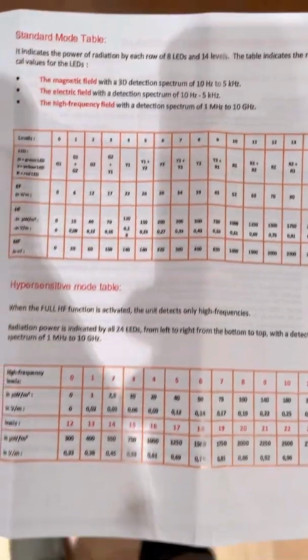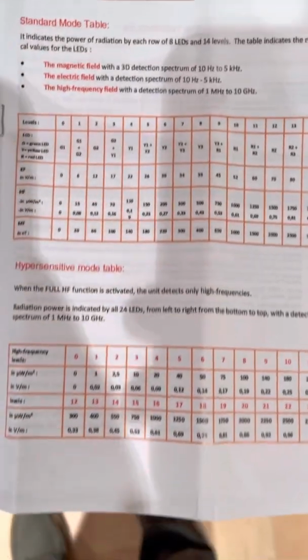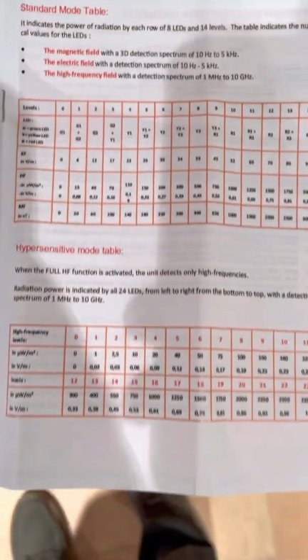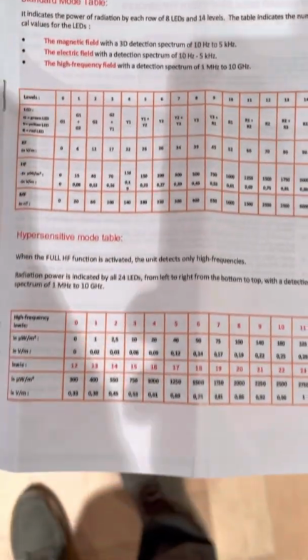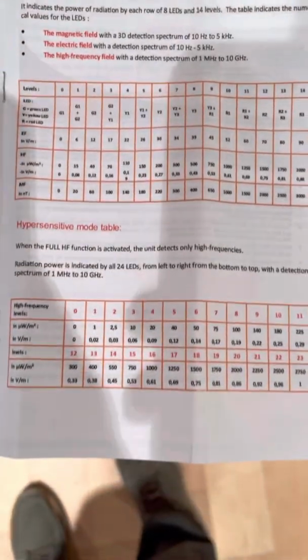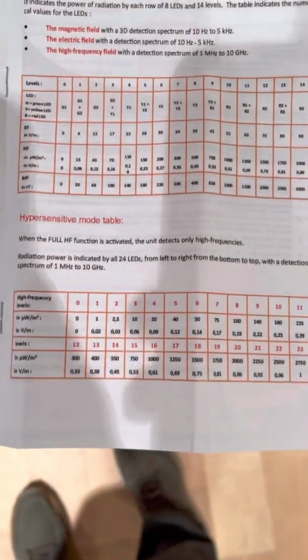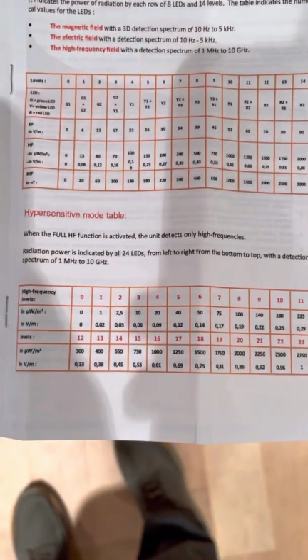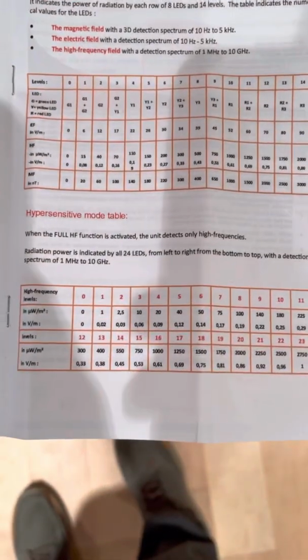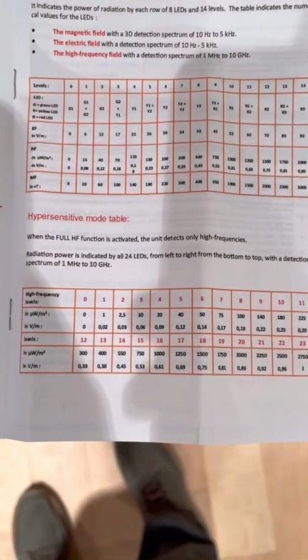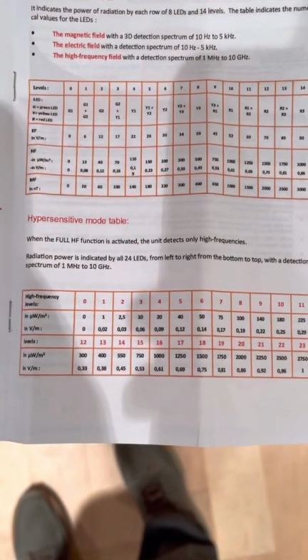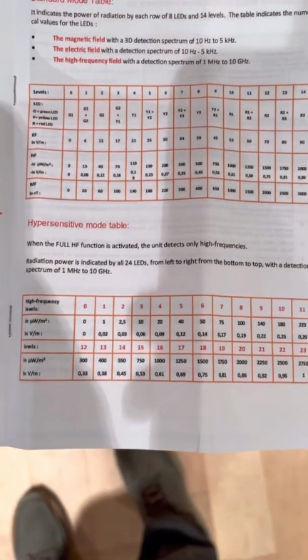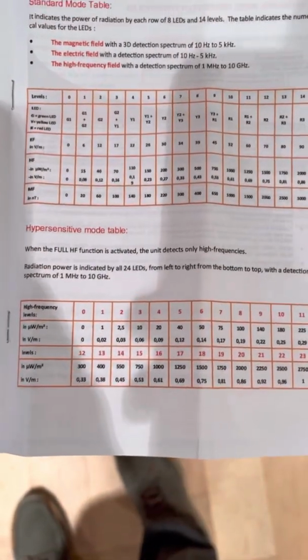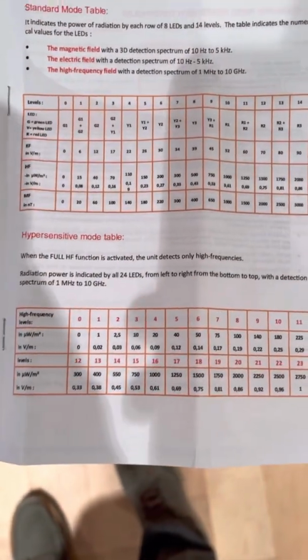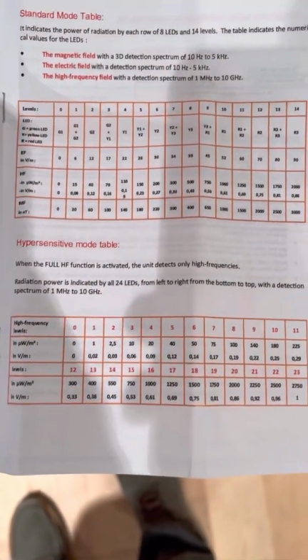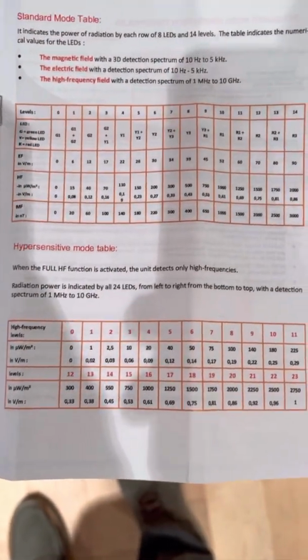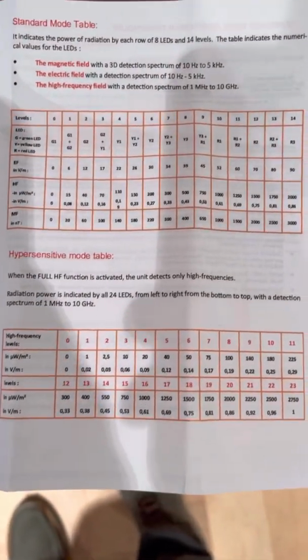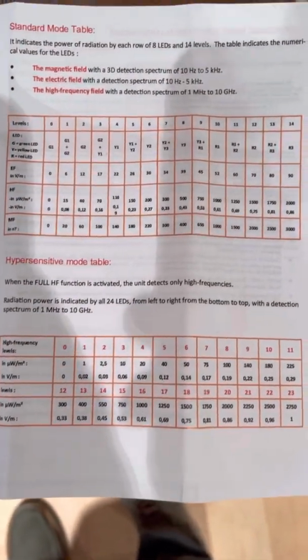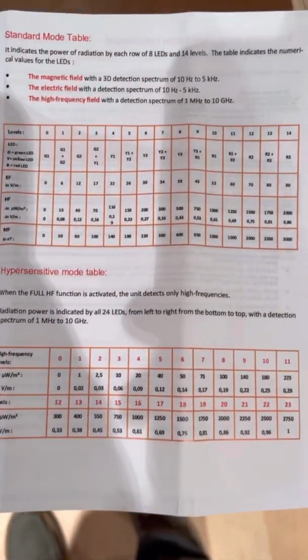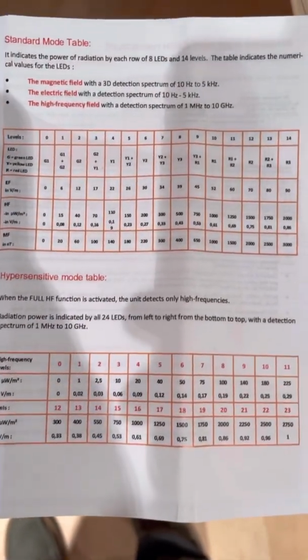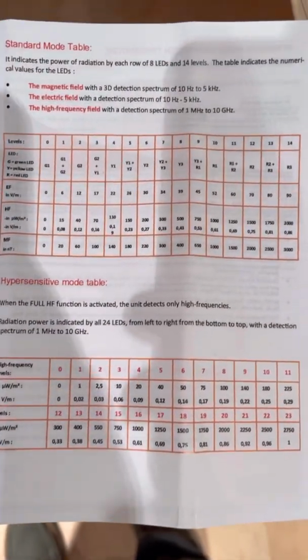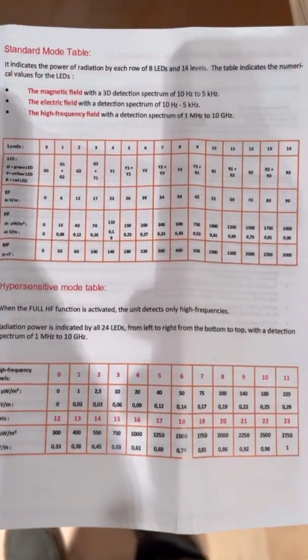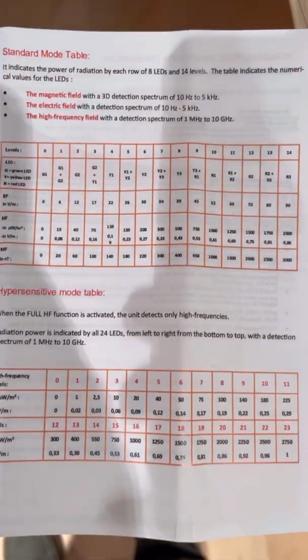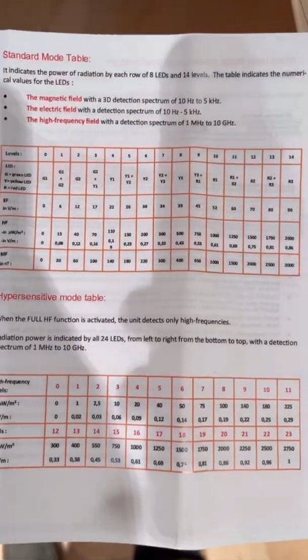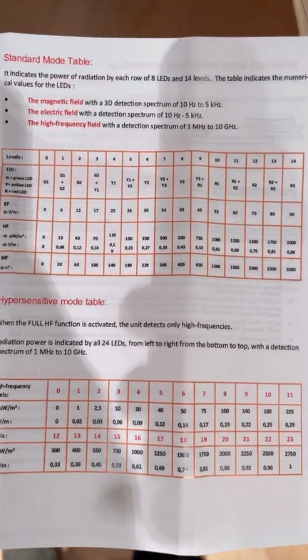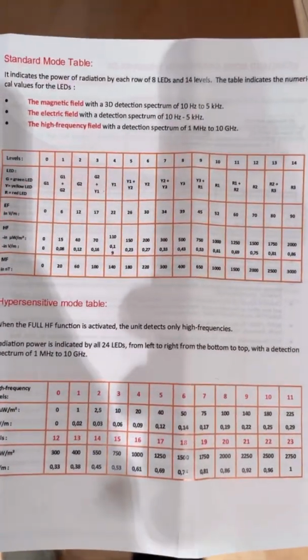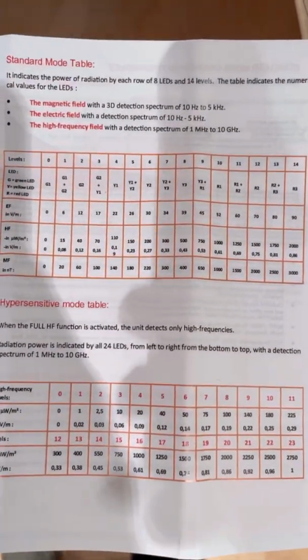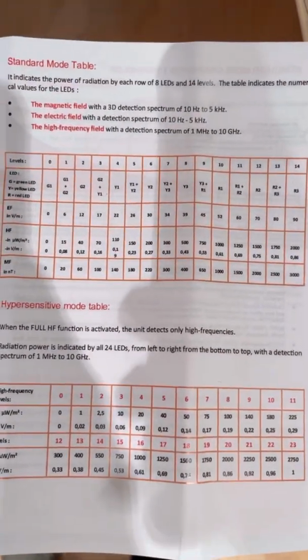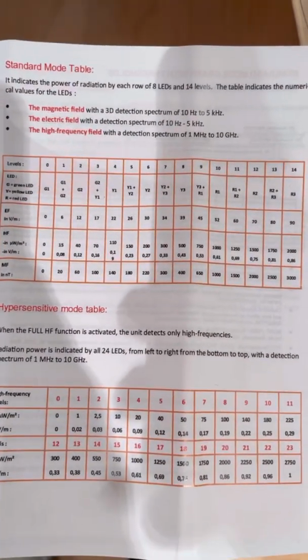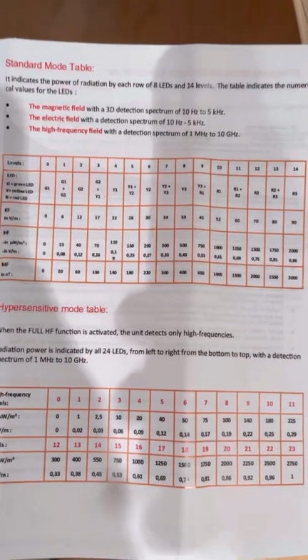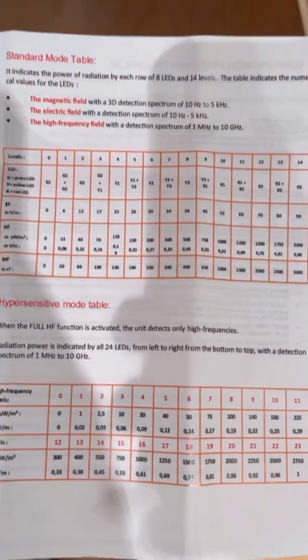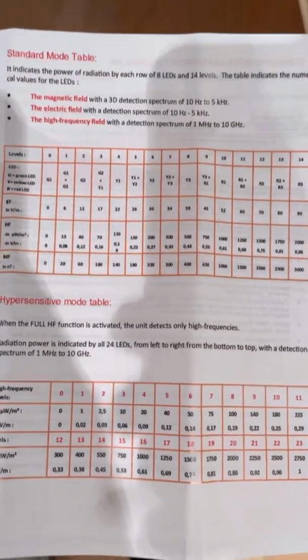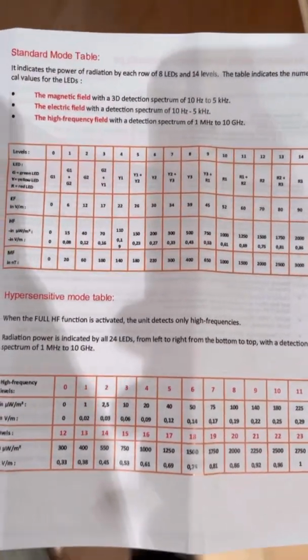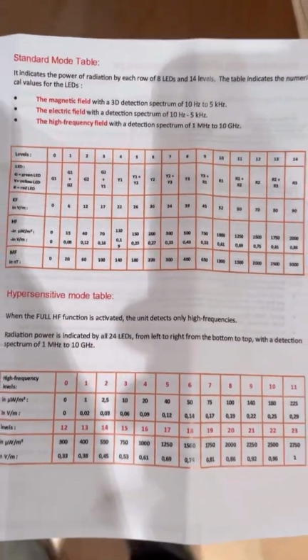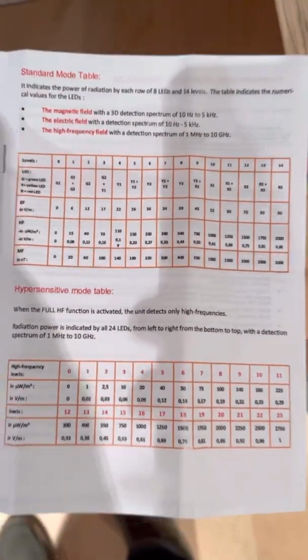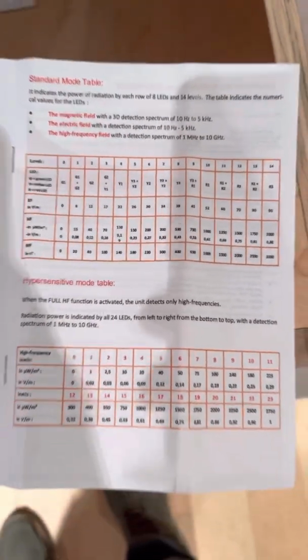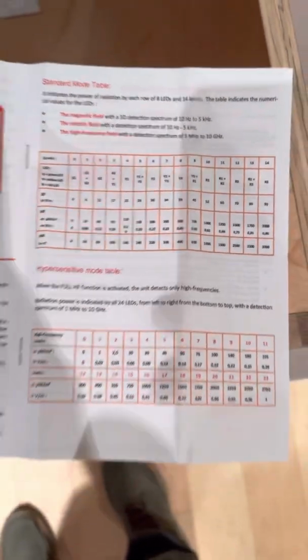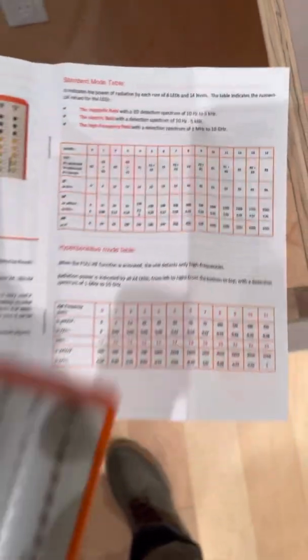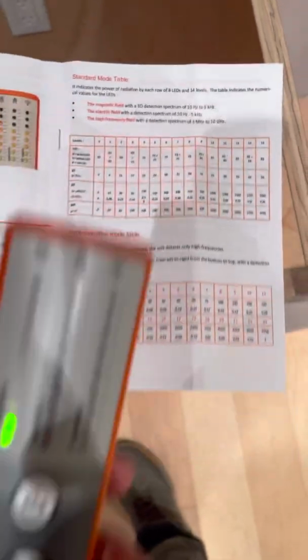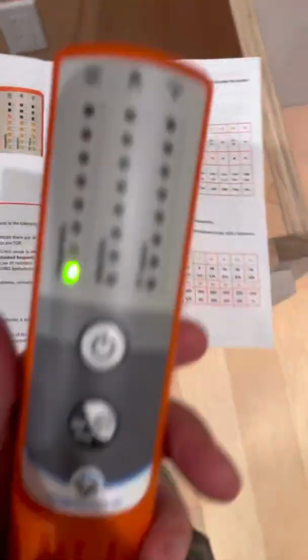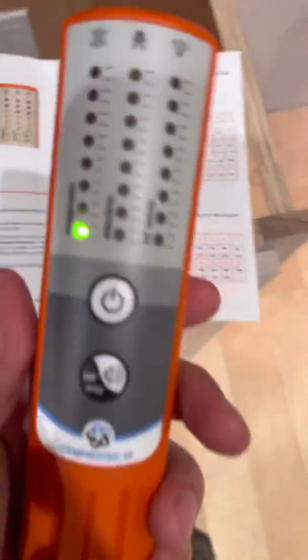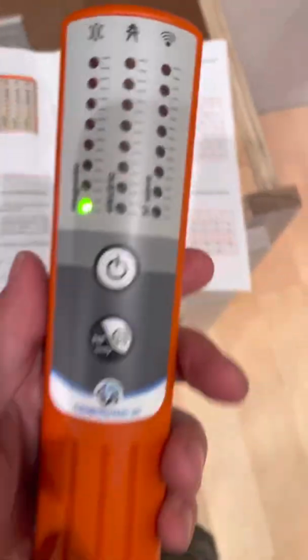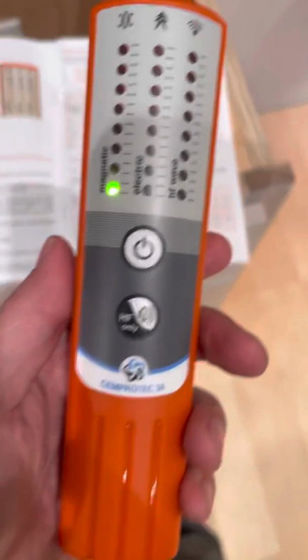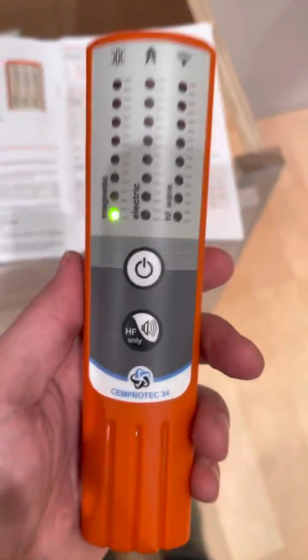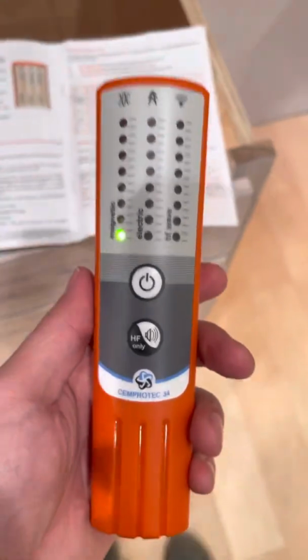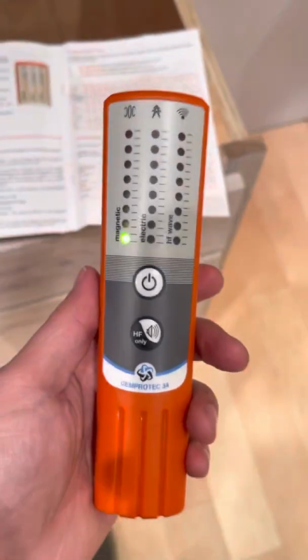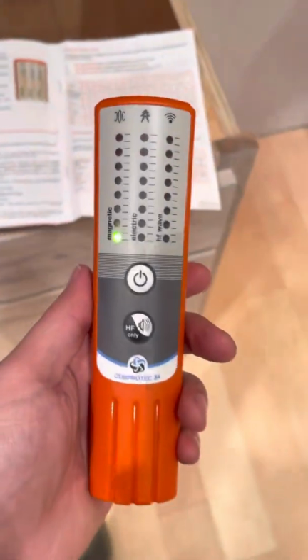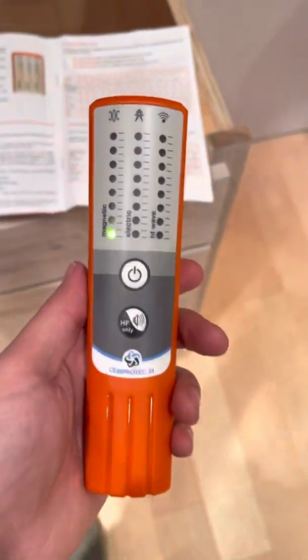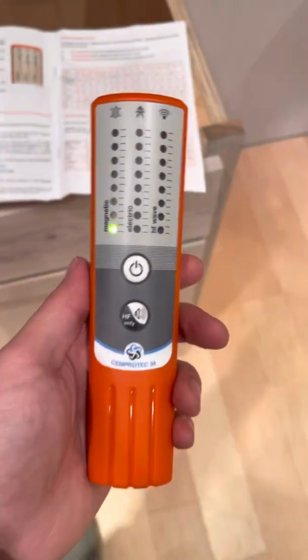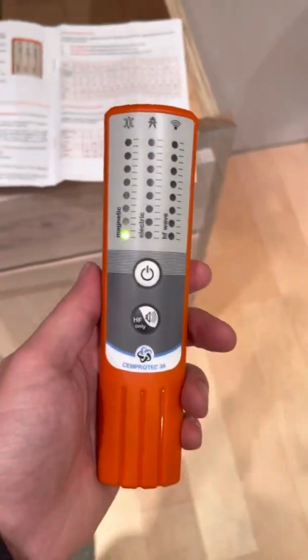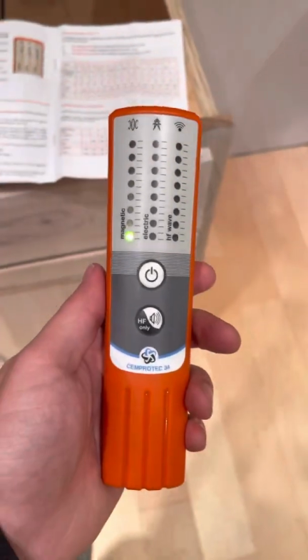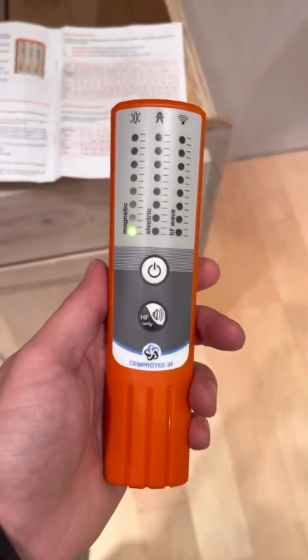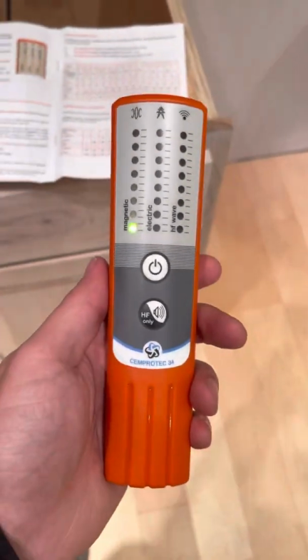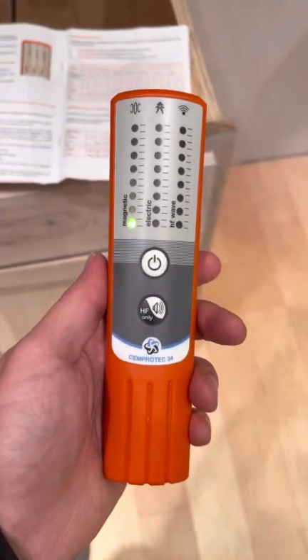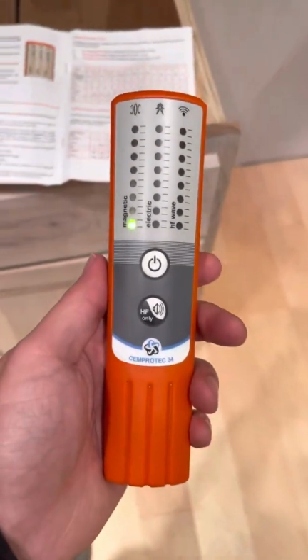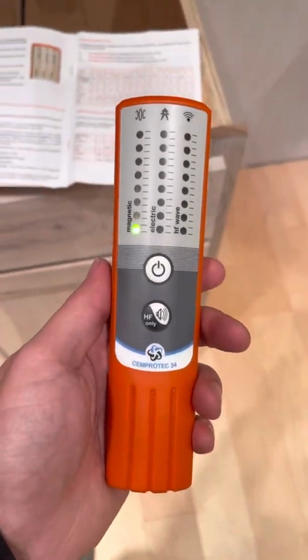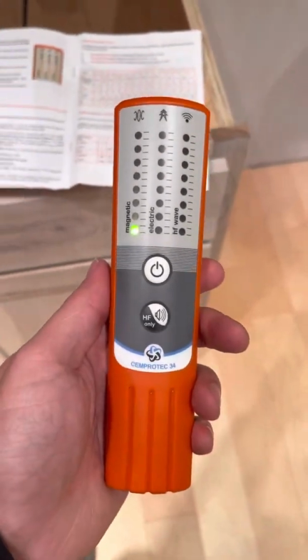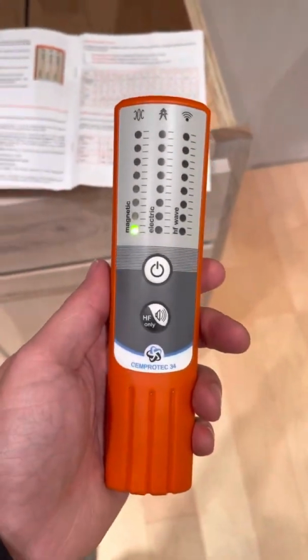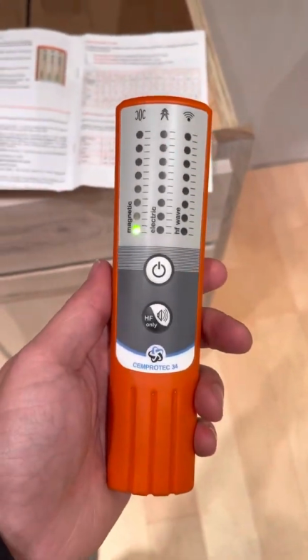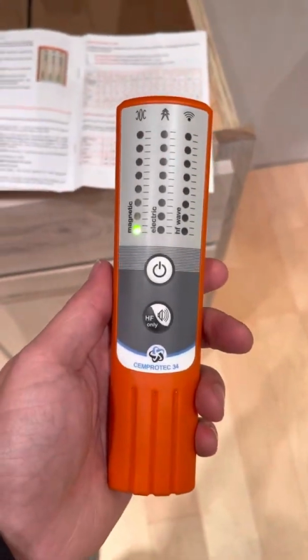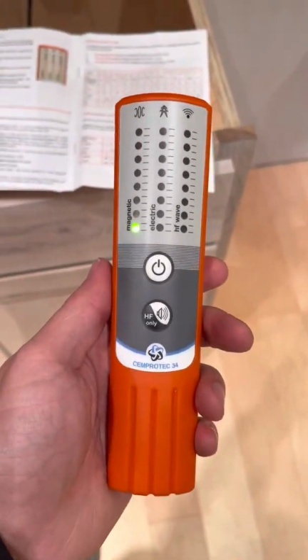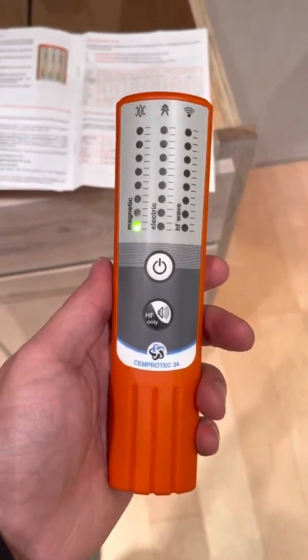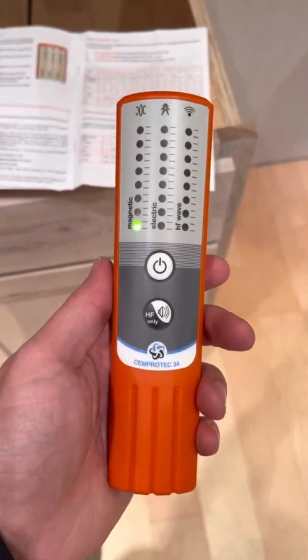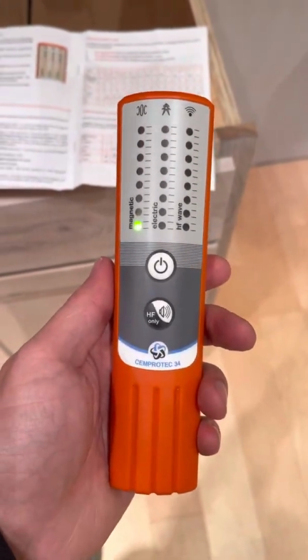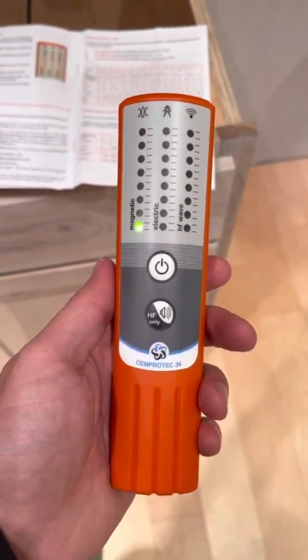For more information, check out the website shieldedhealing.com and check out this meter.